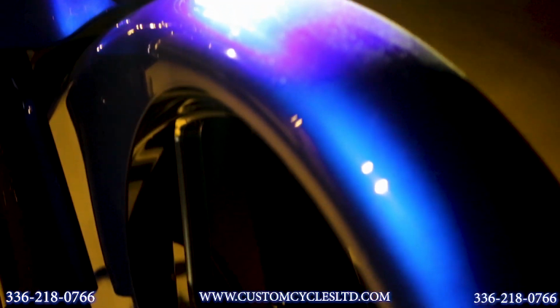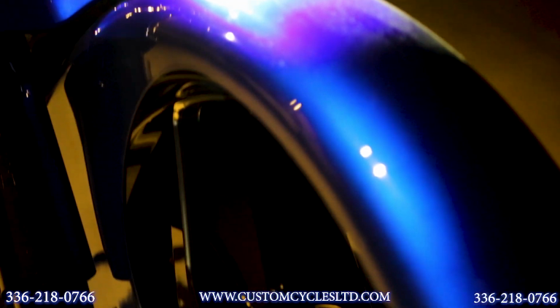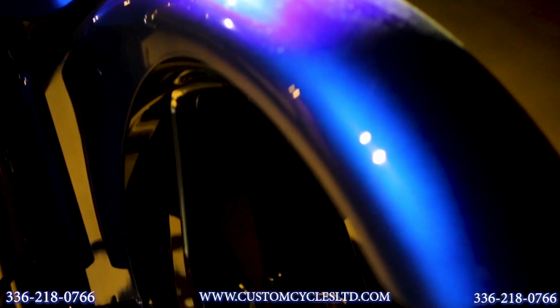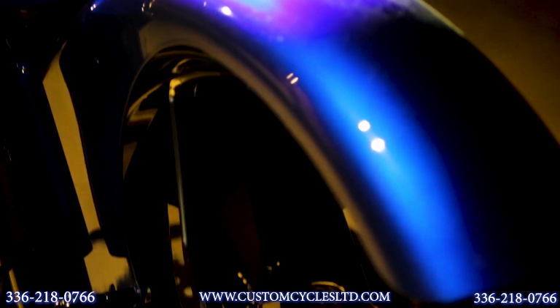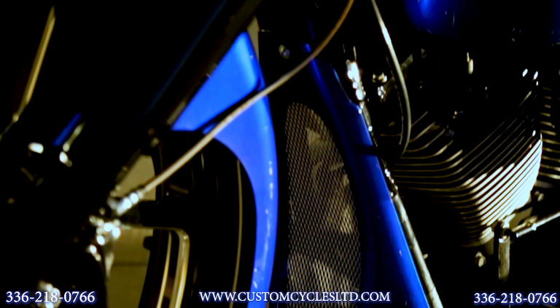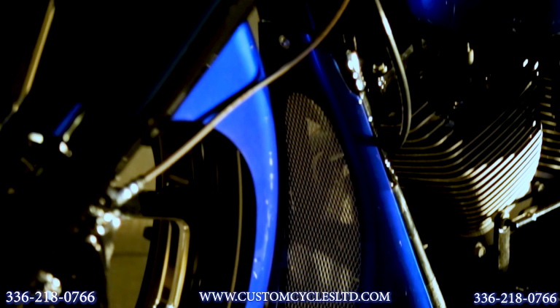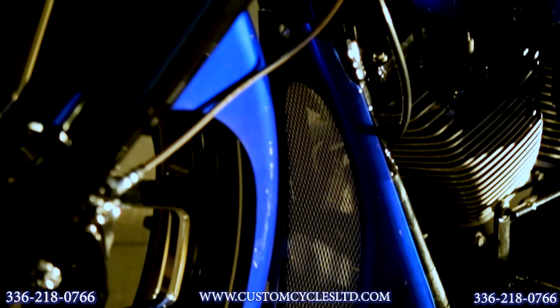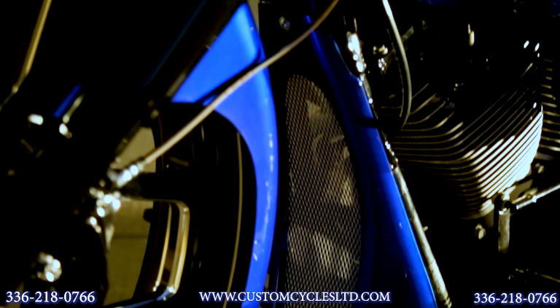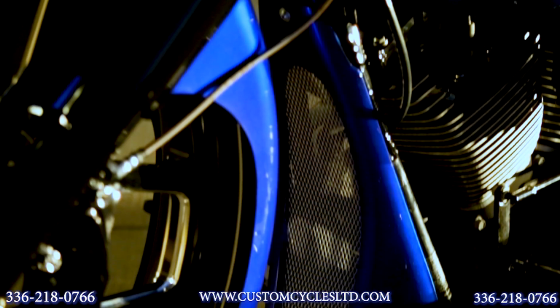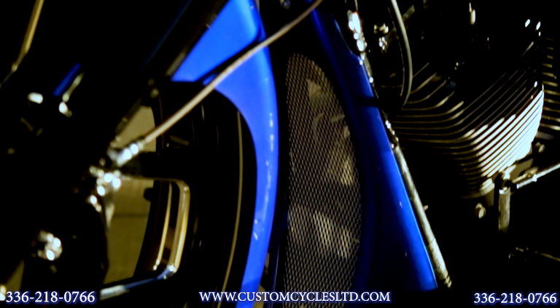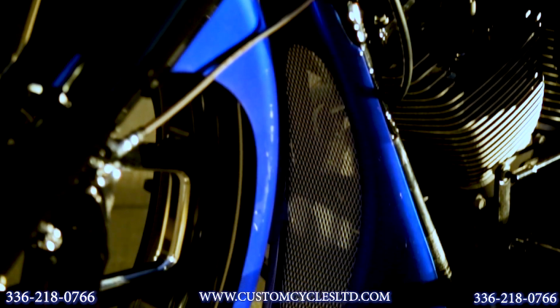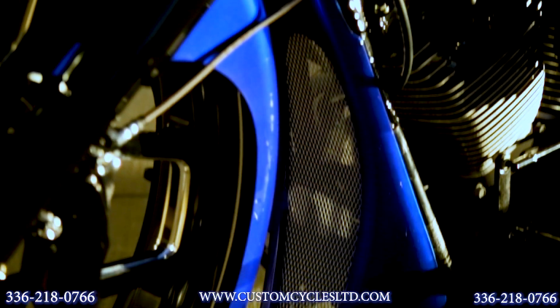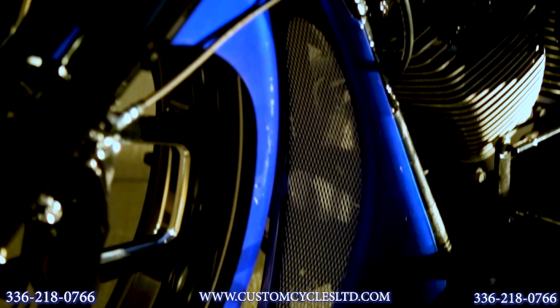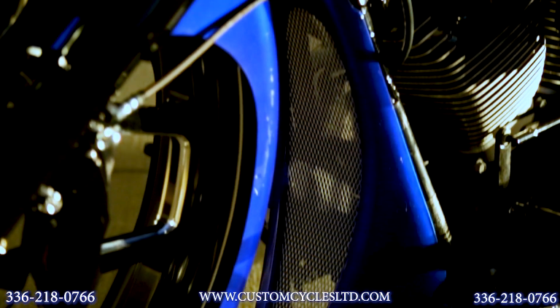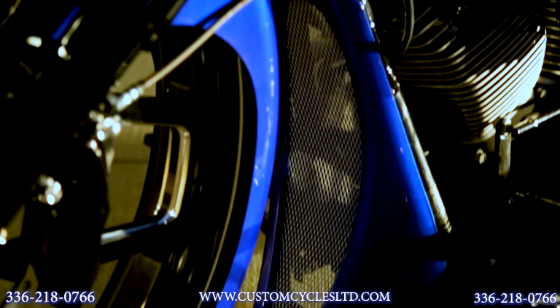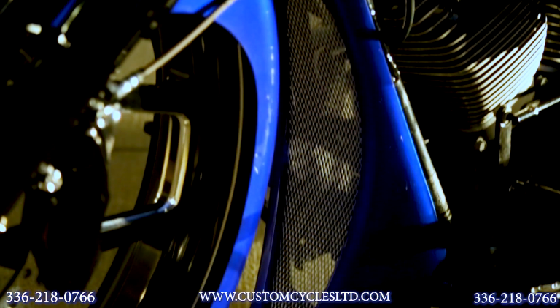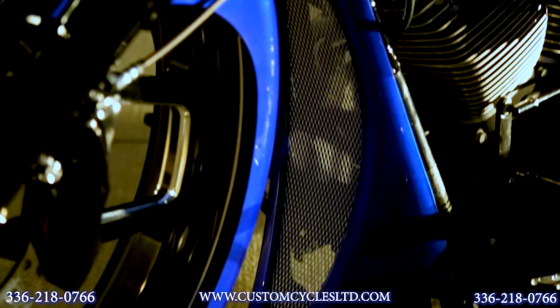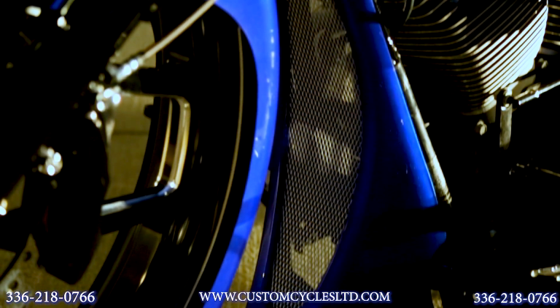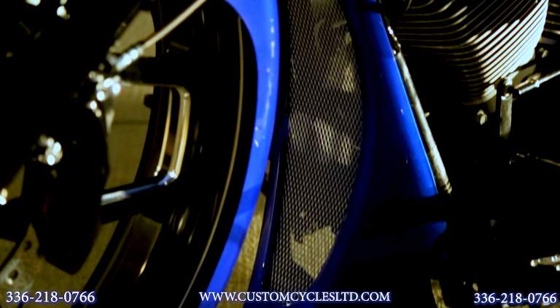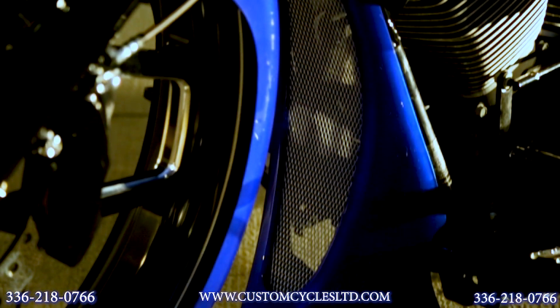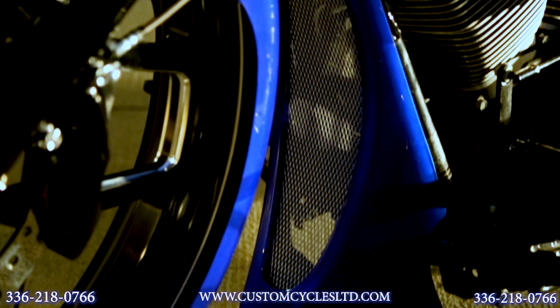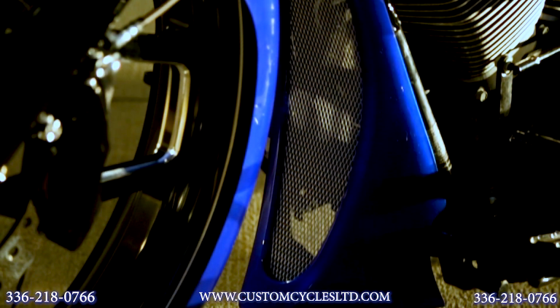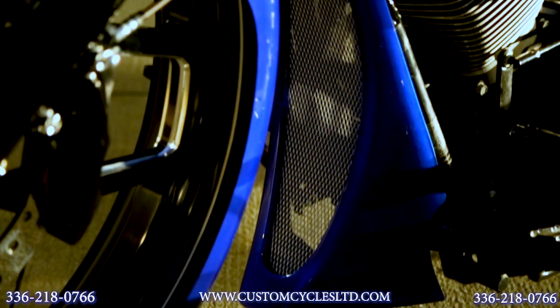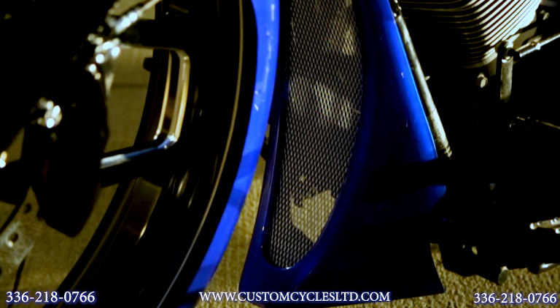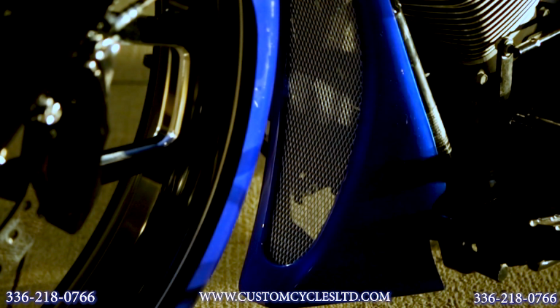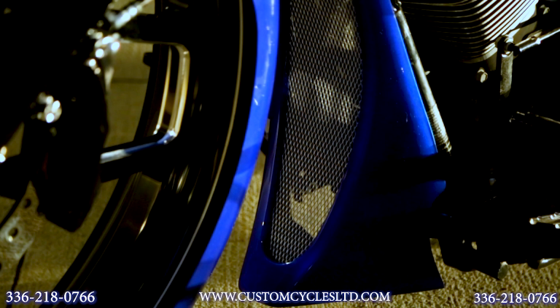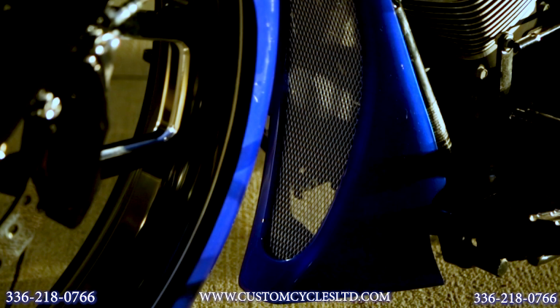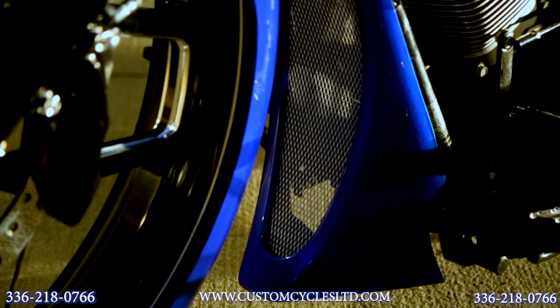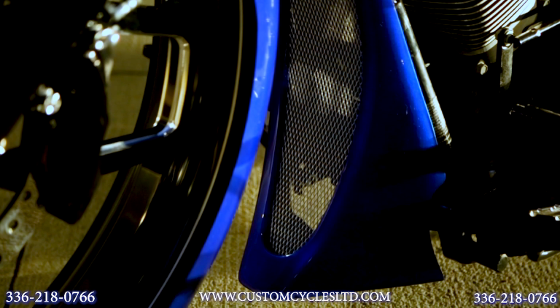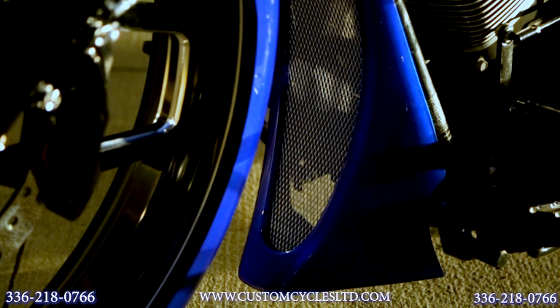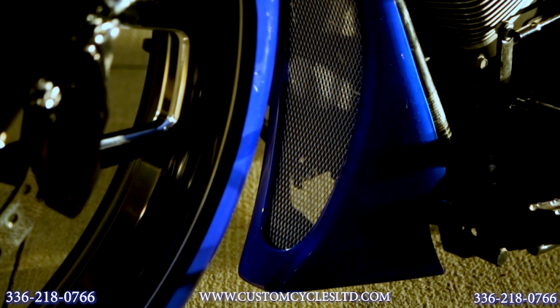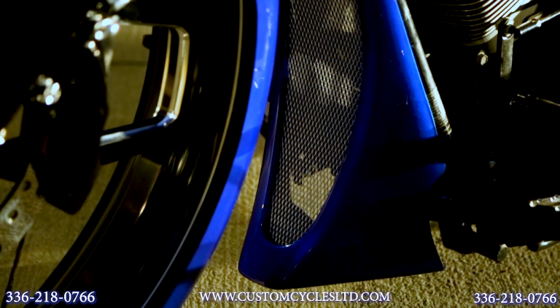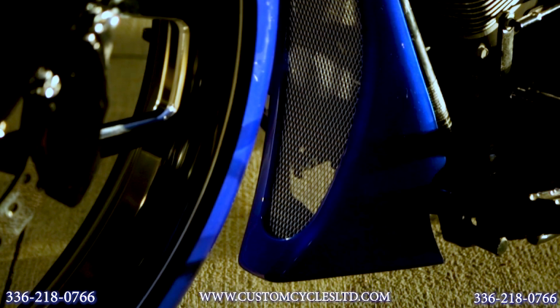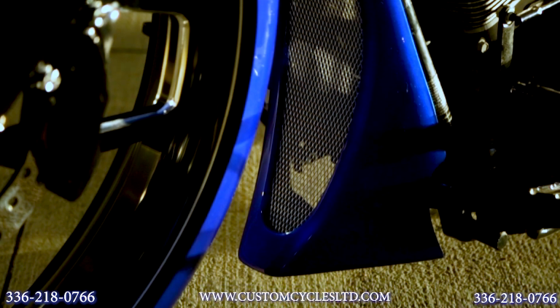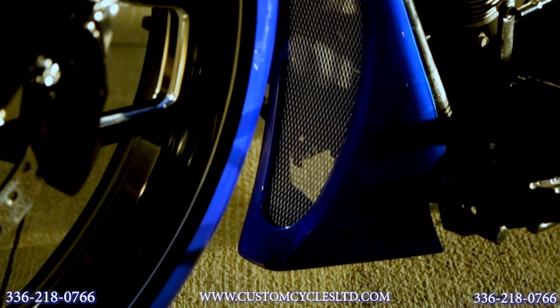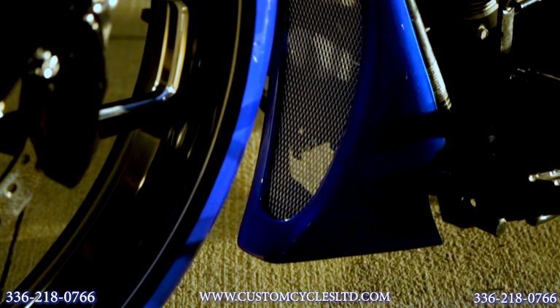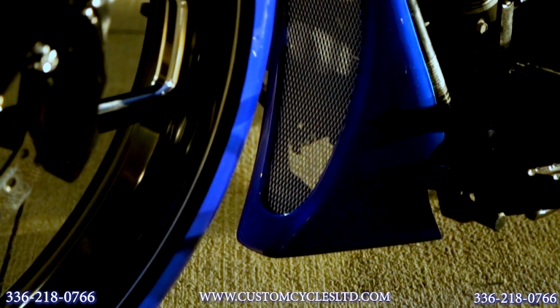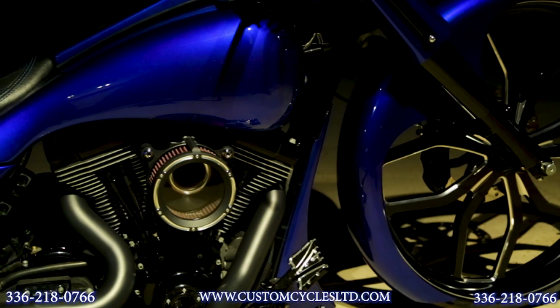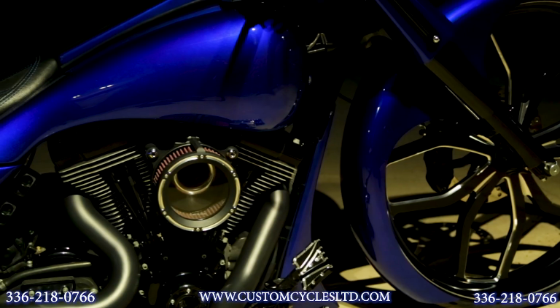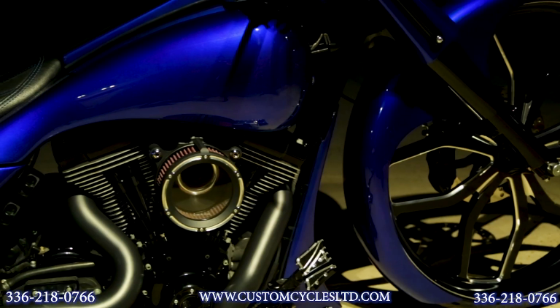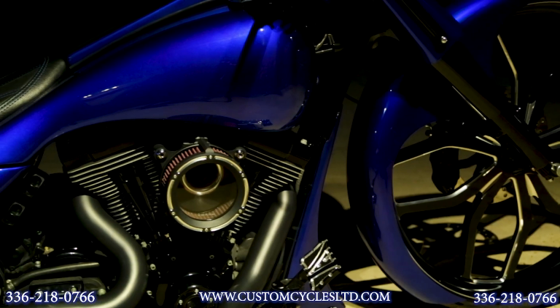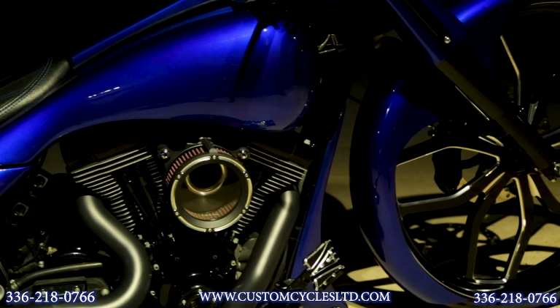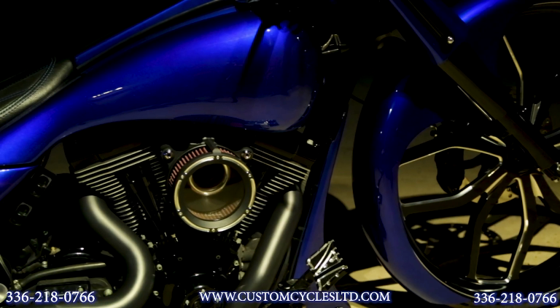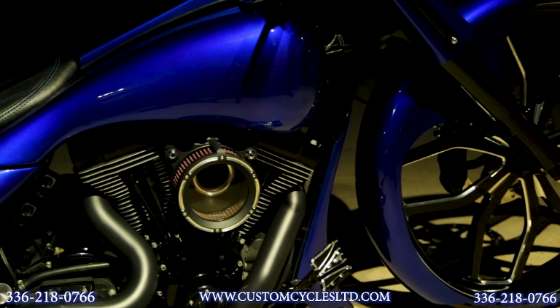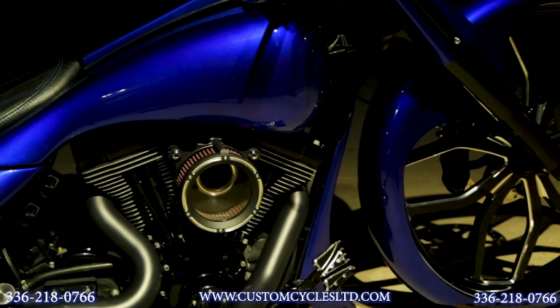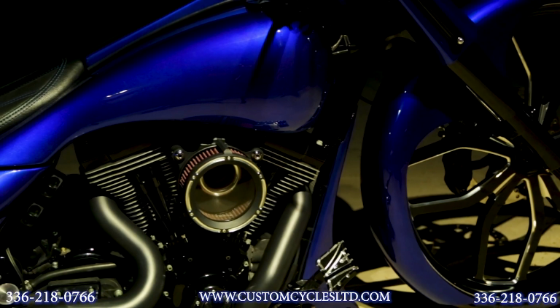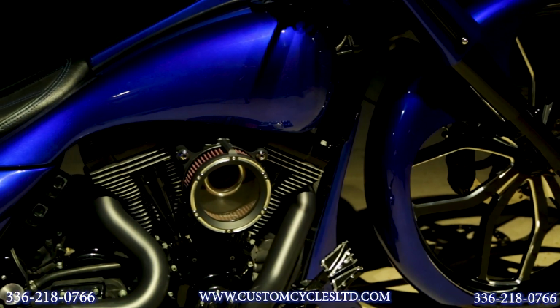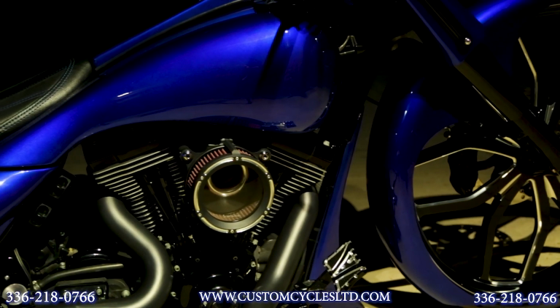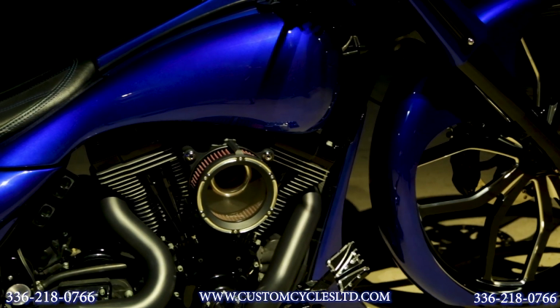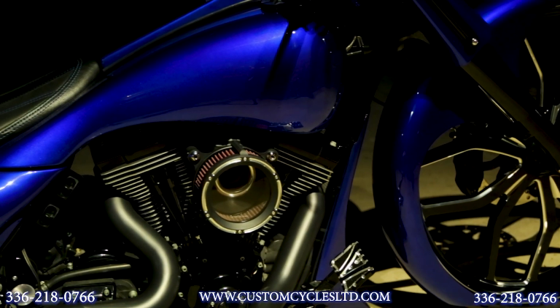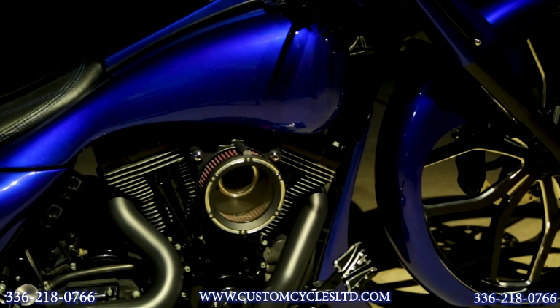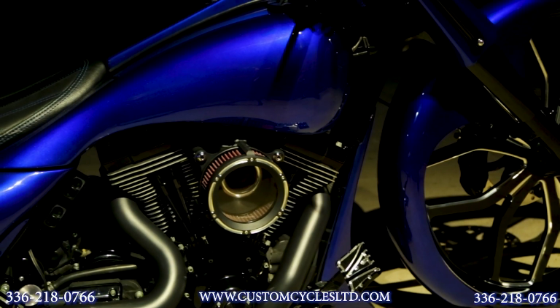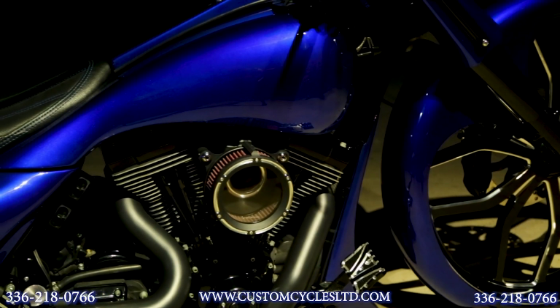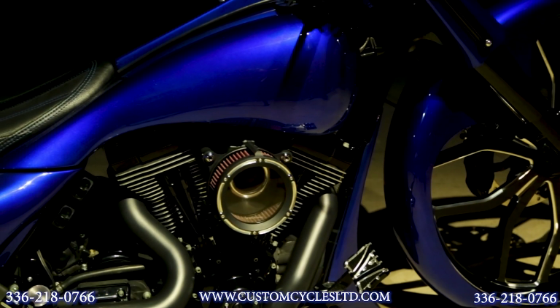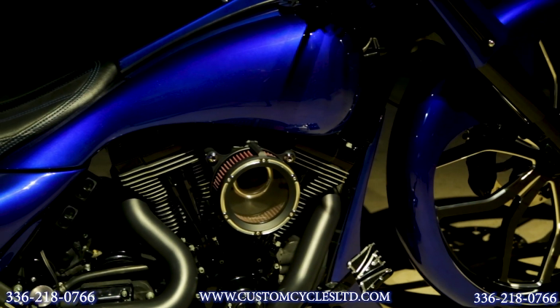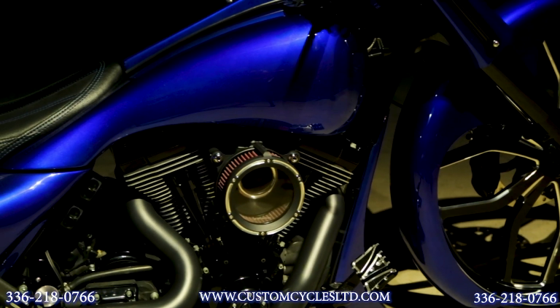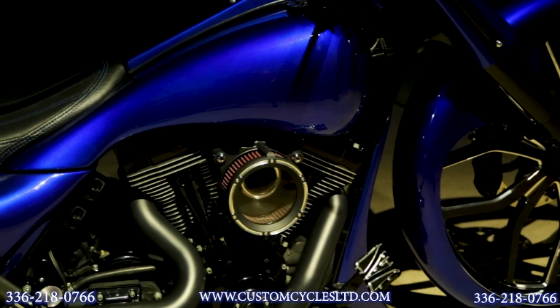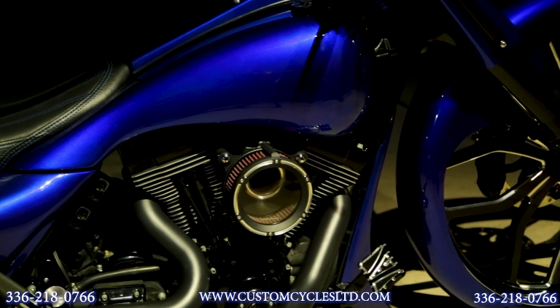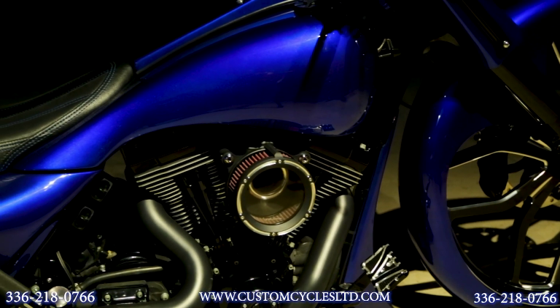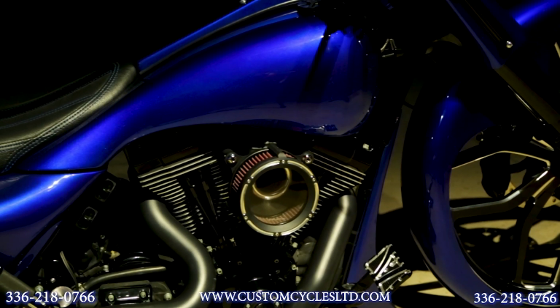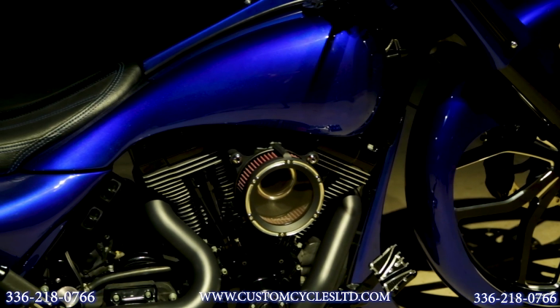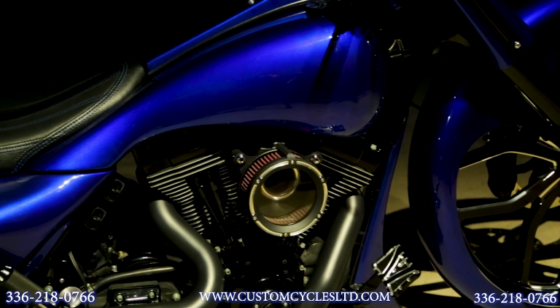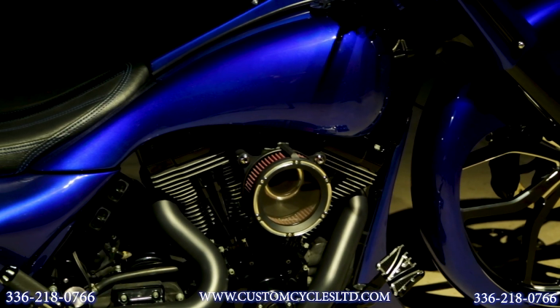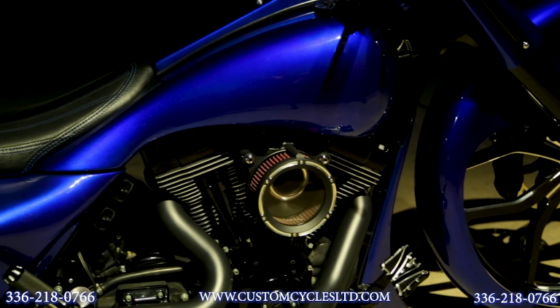It has a big mouth chin spoiler, a stretched gas tank, and extended side cover kit.